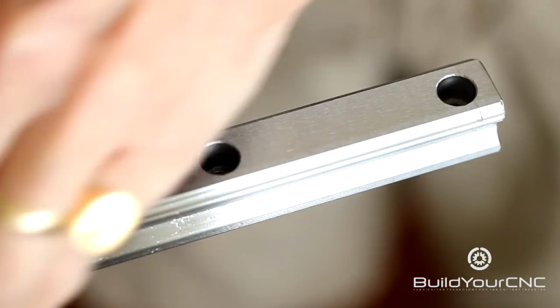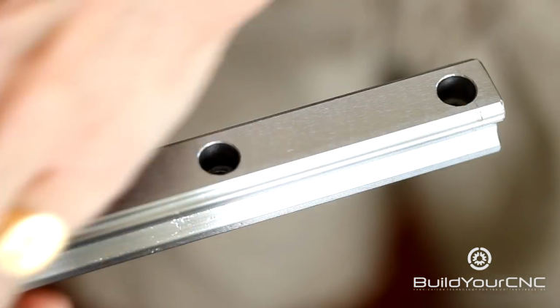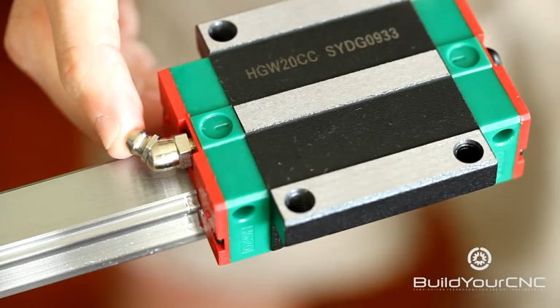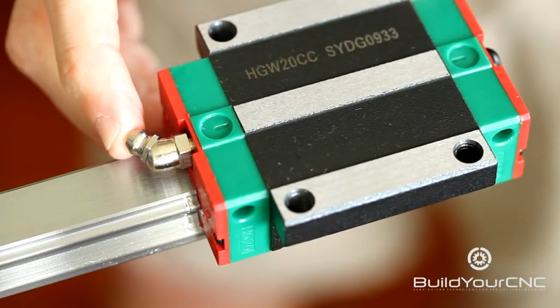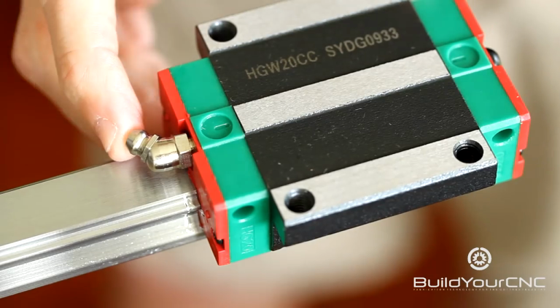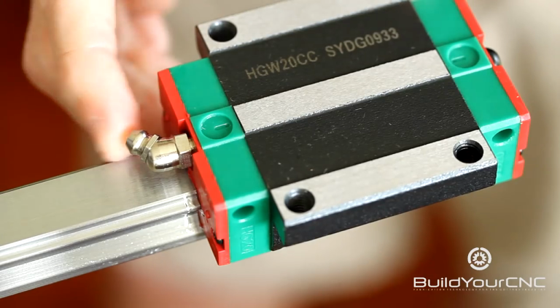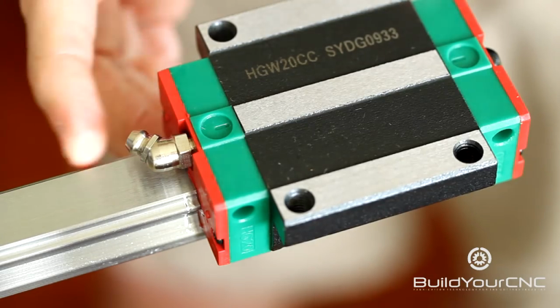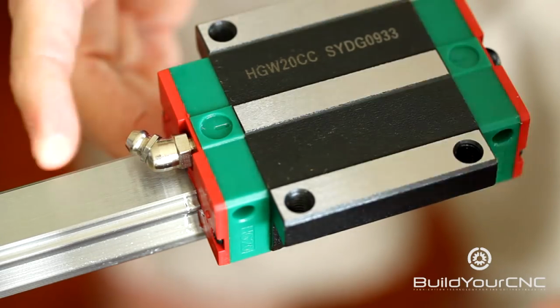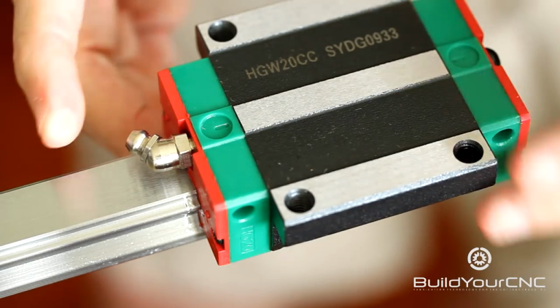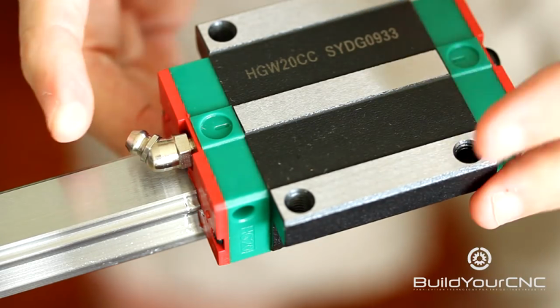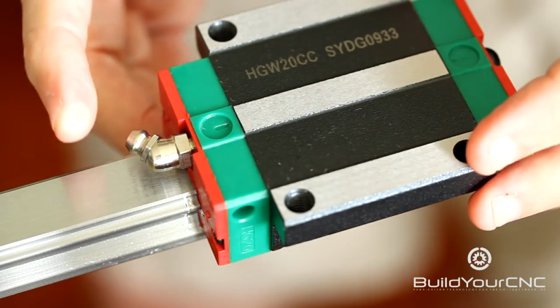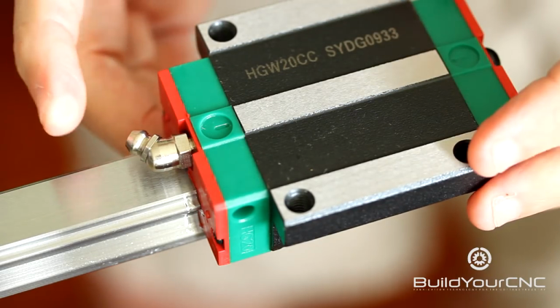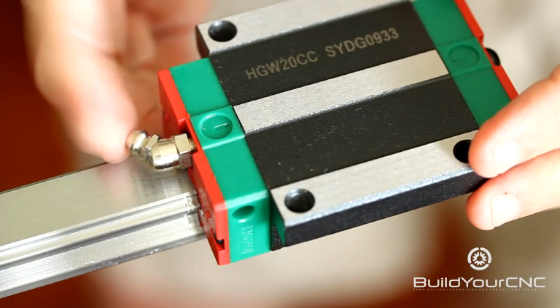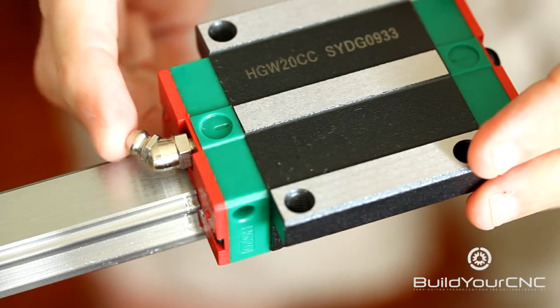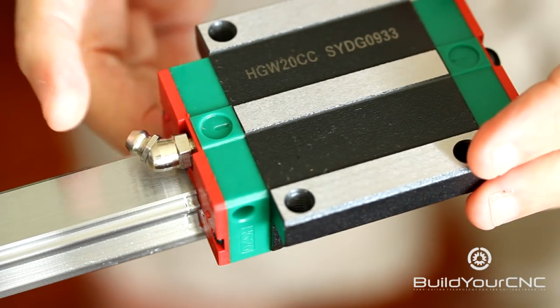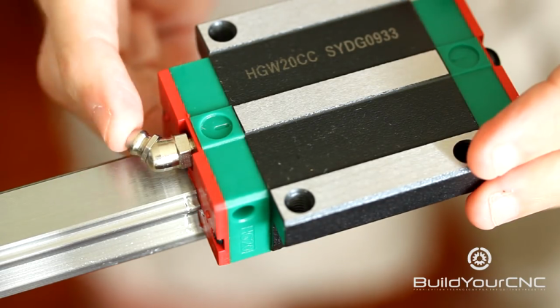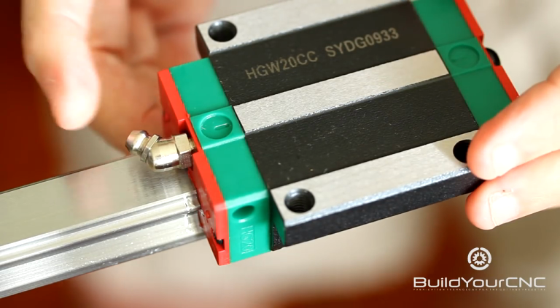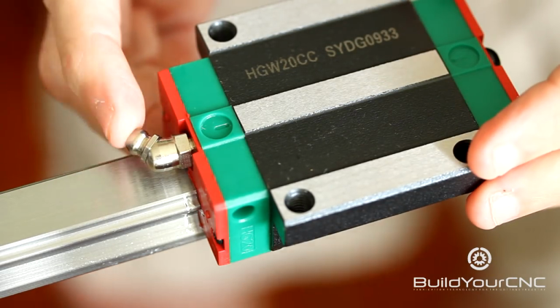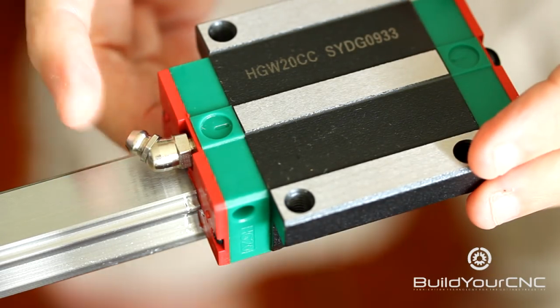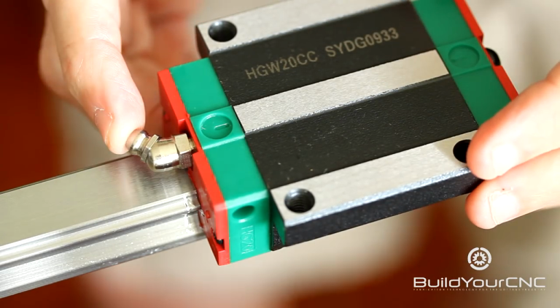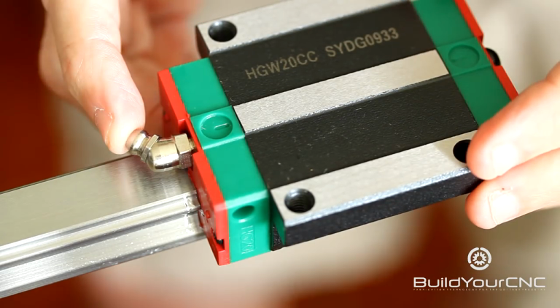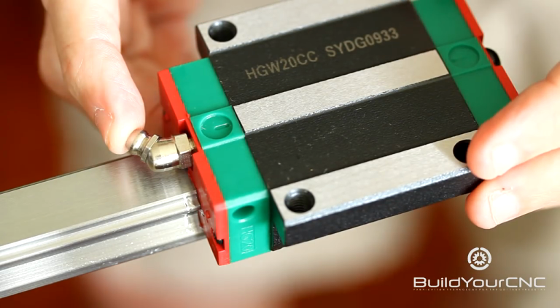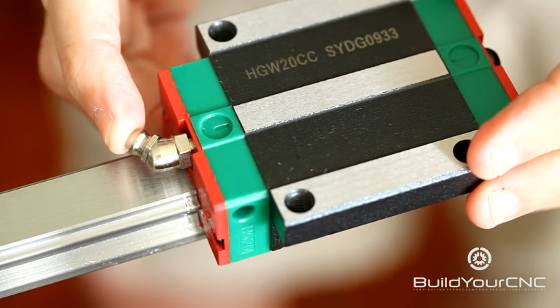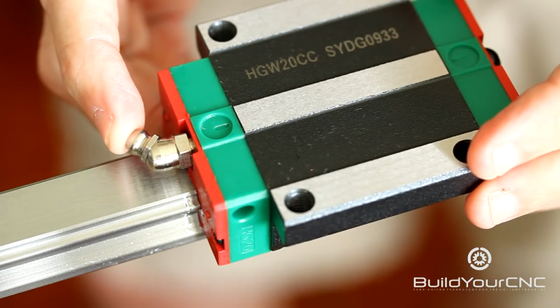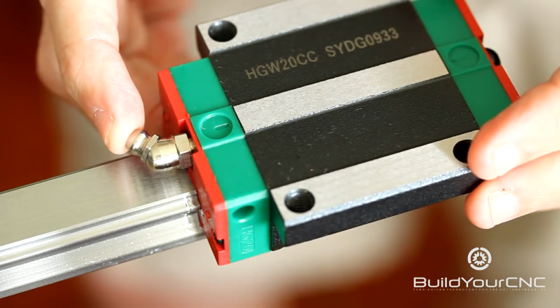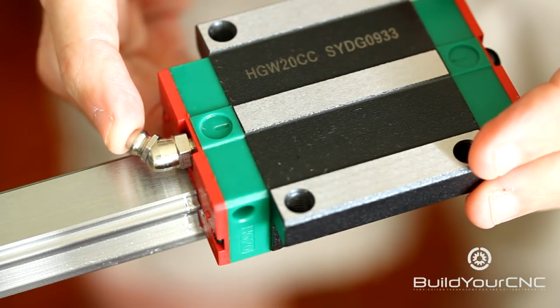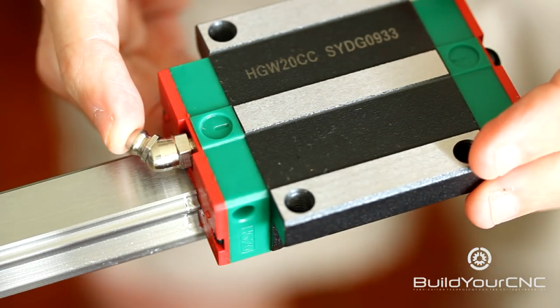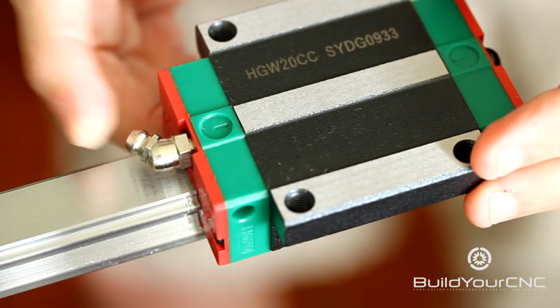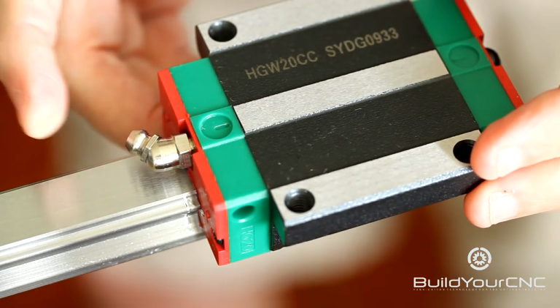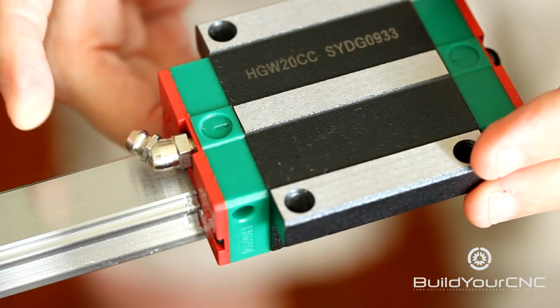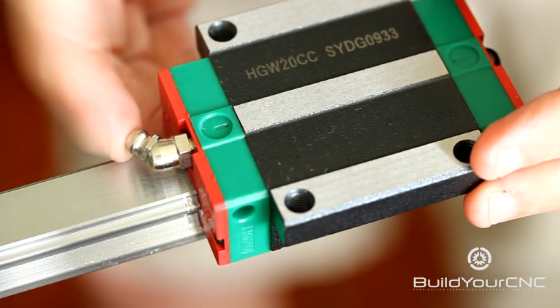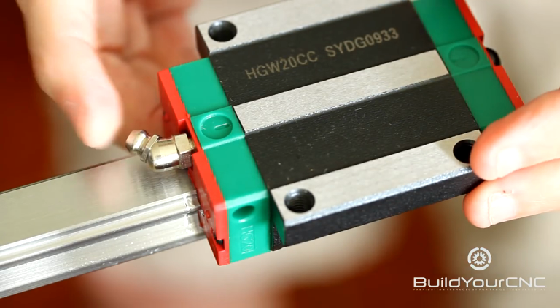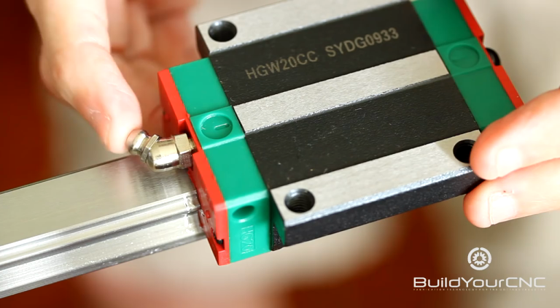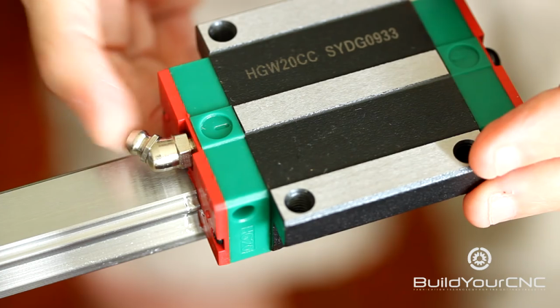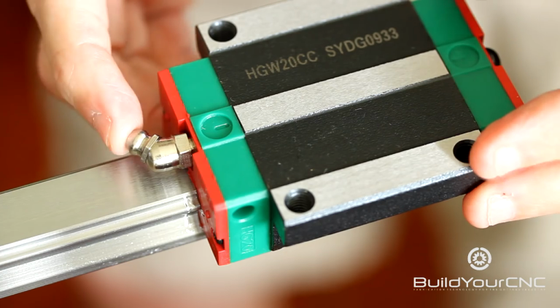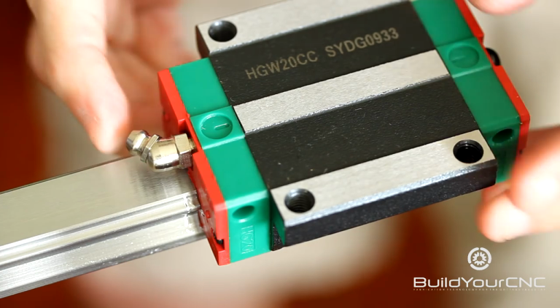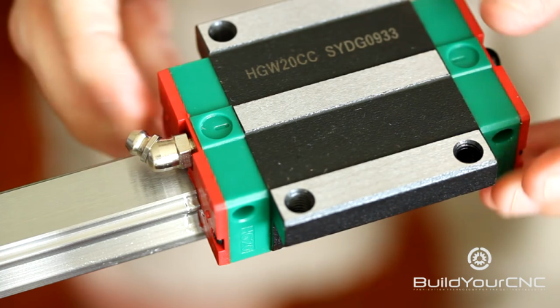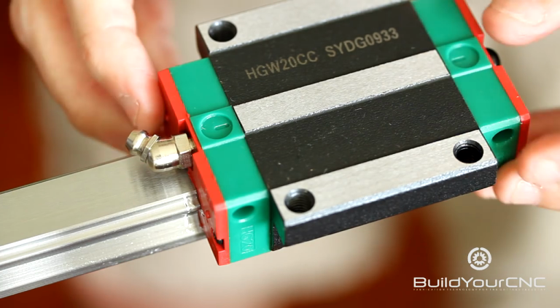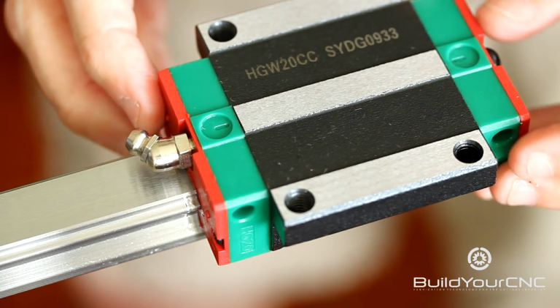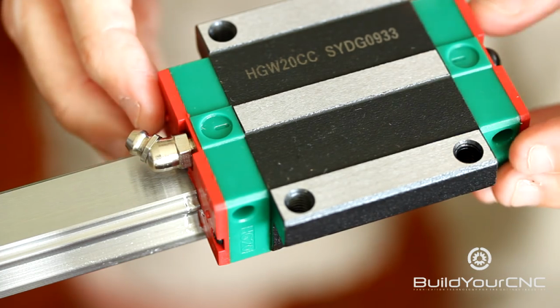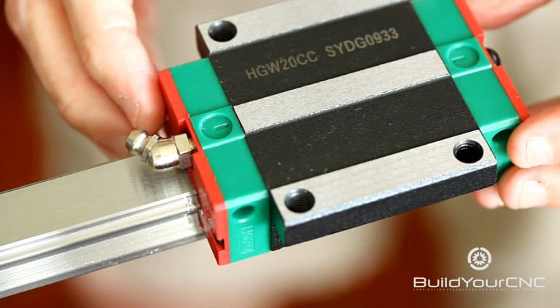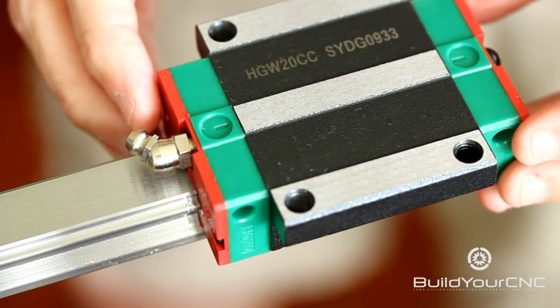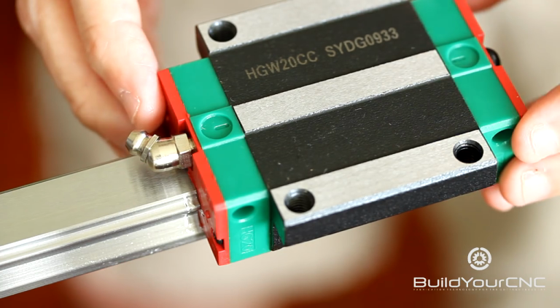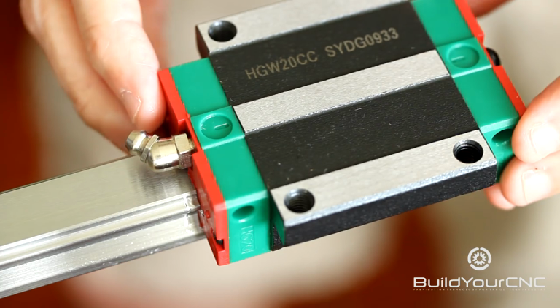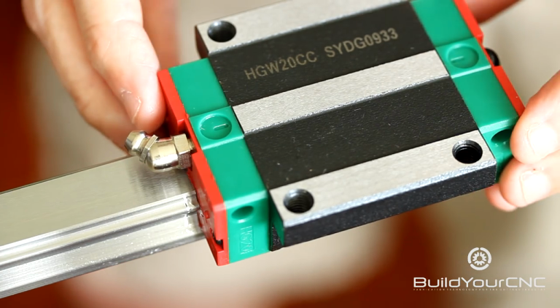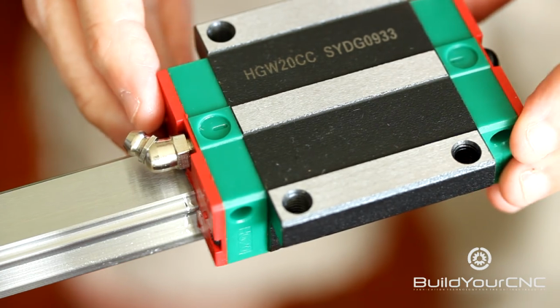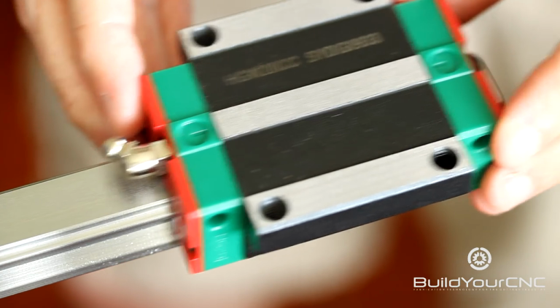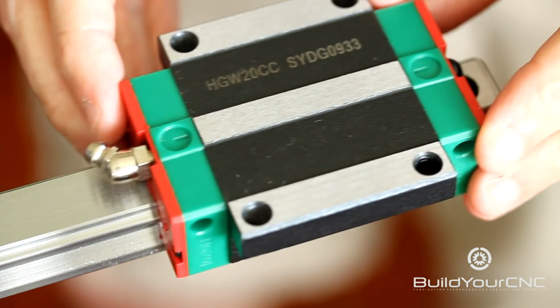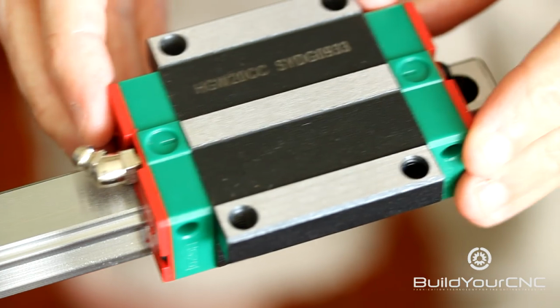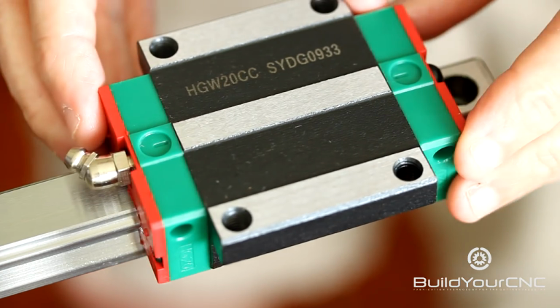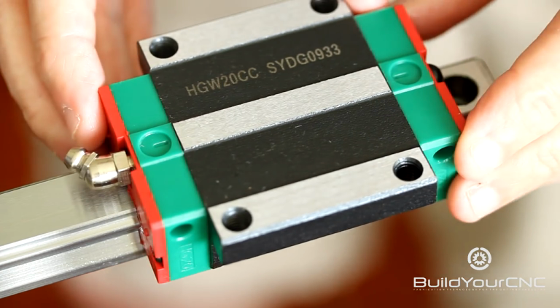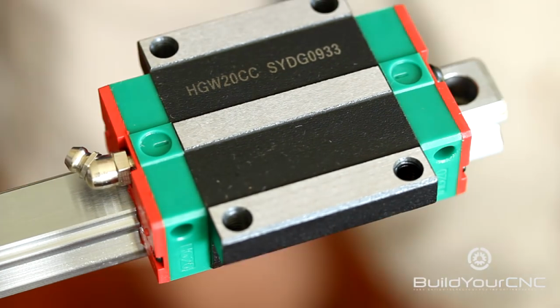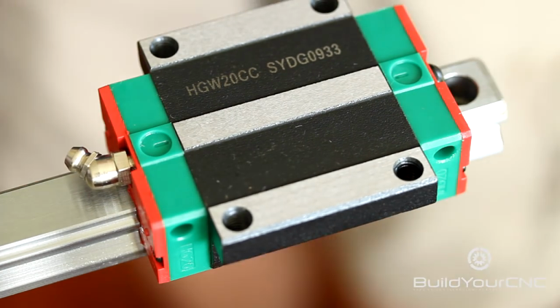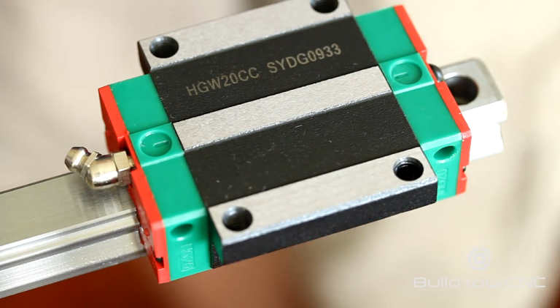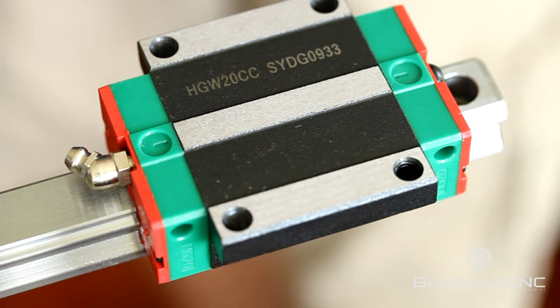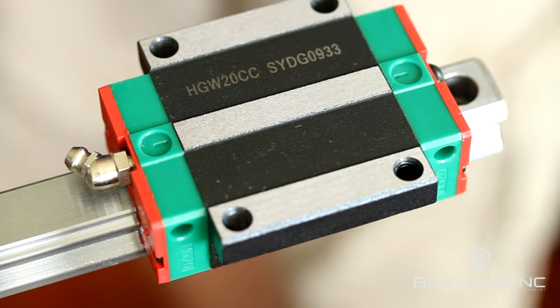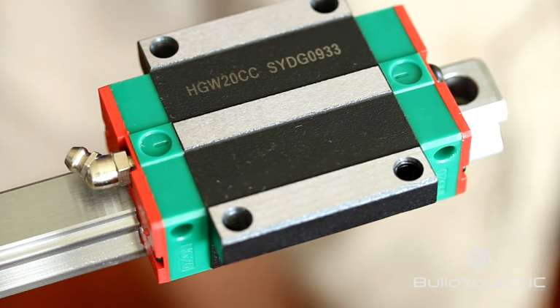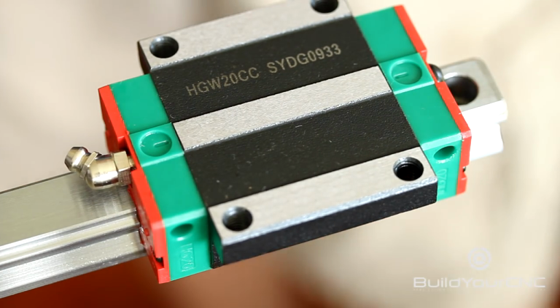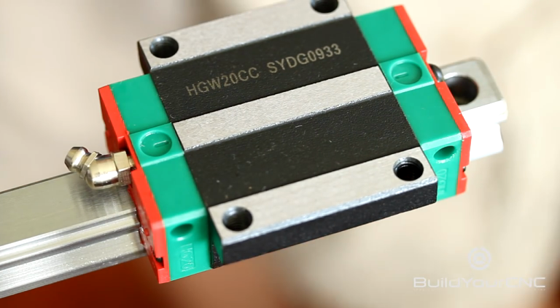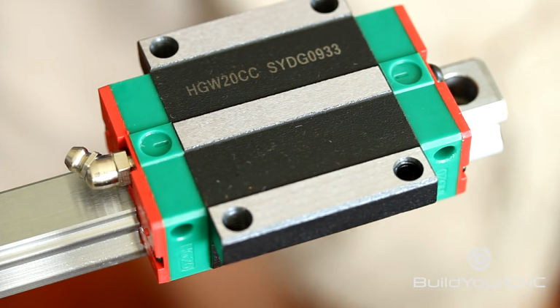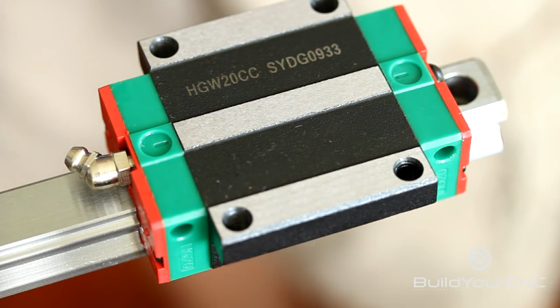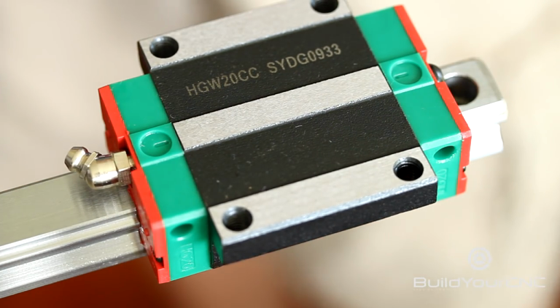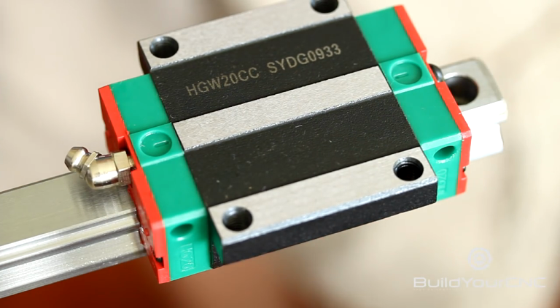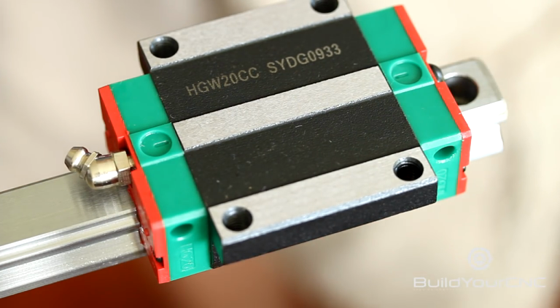You'll want to make sure that you grease the block a couple of times before the initial use and keep it greased thereafter.